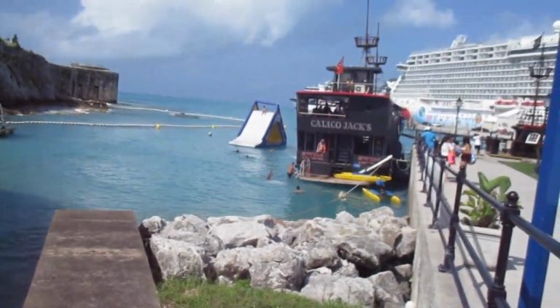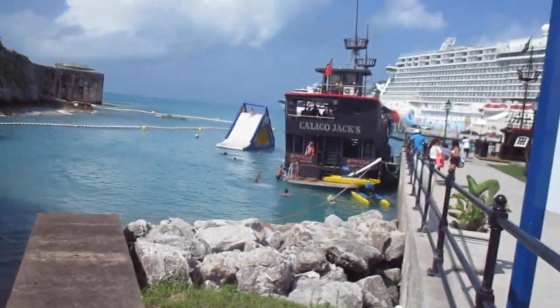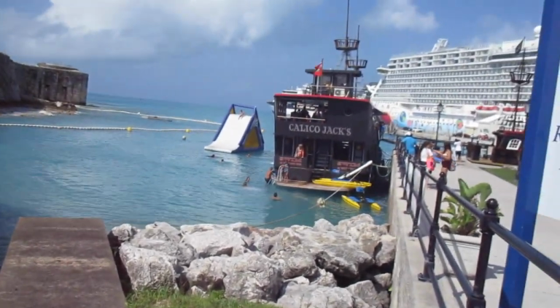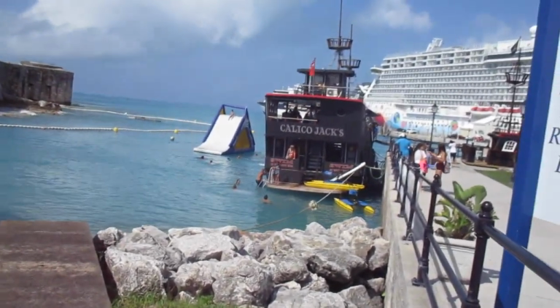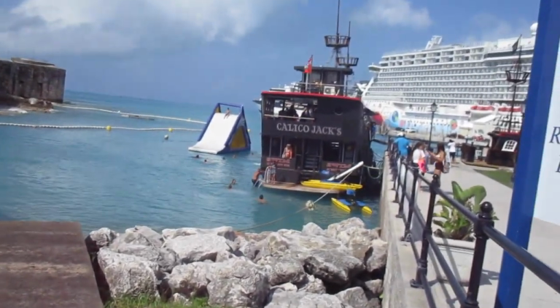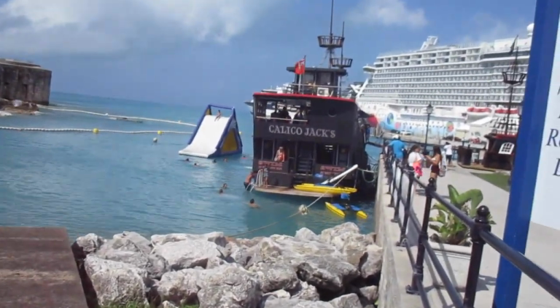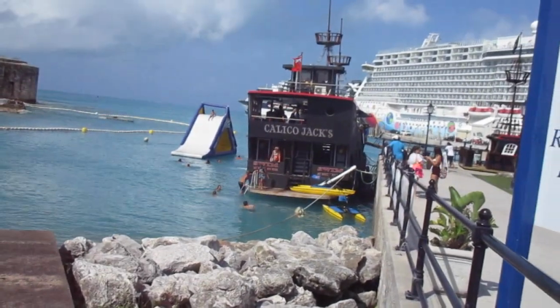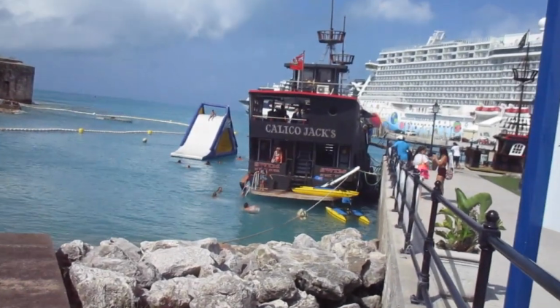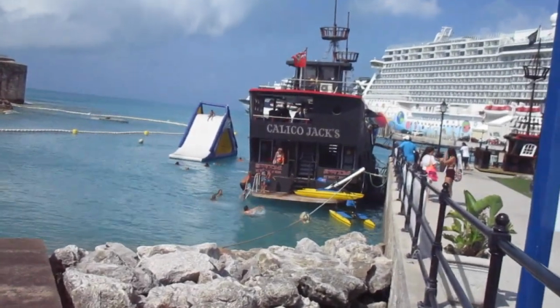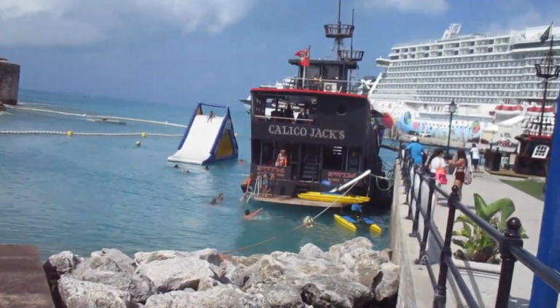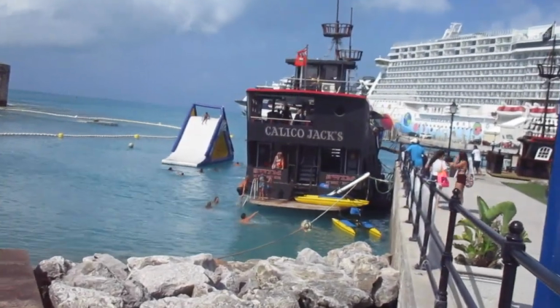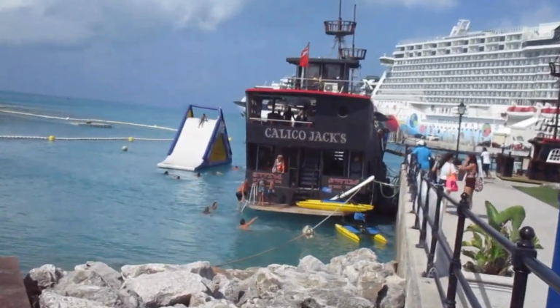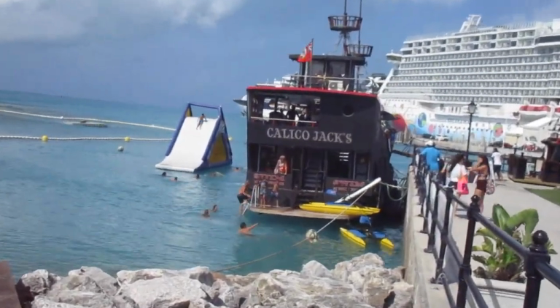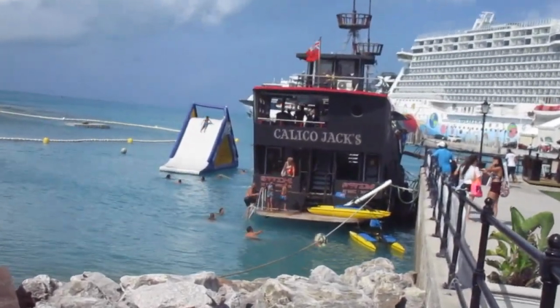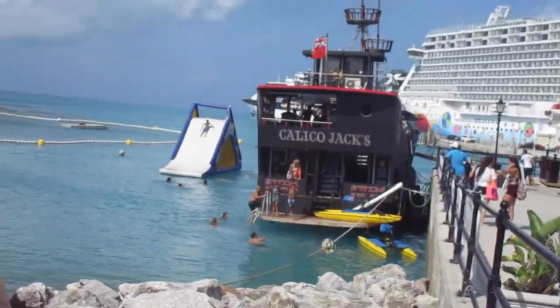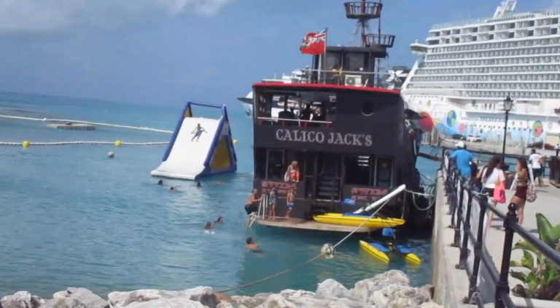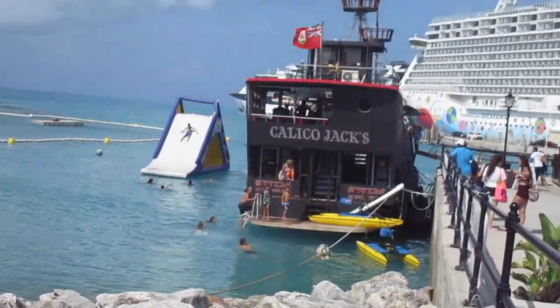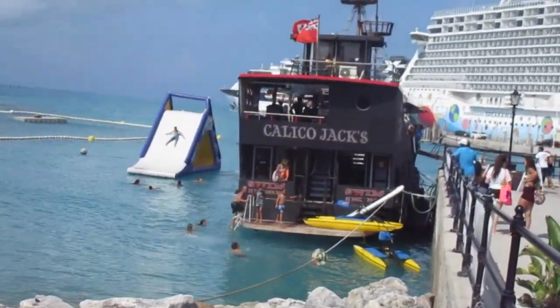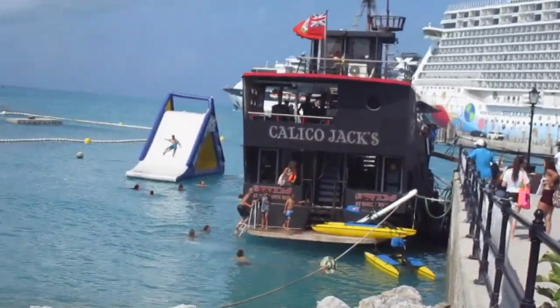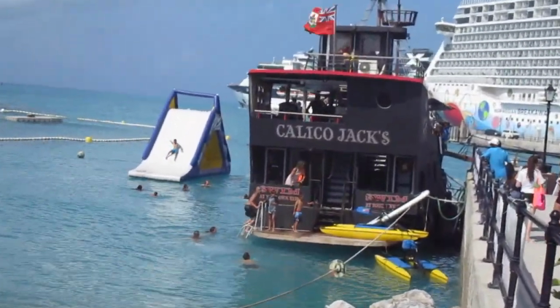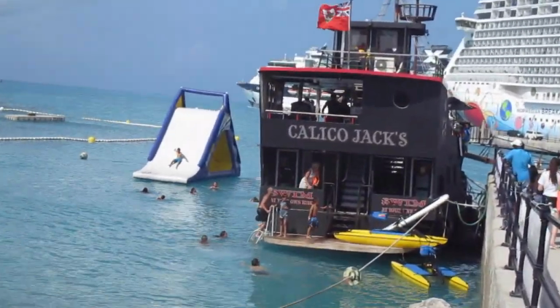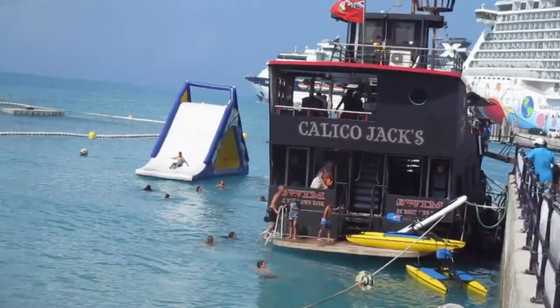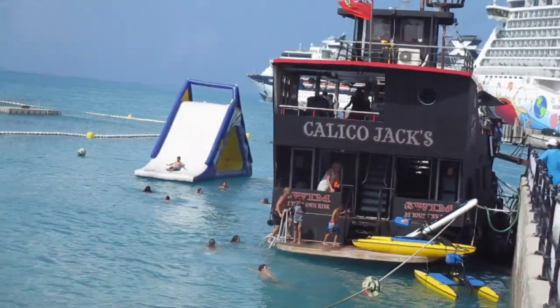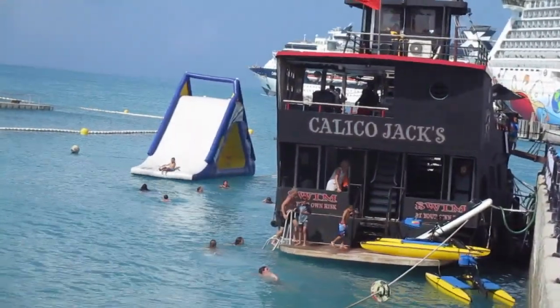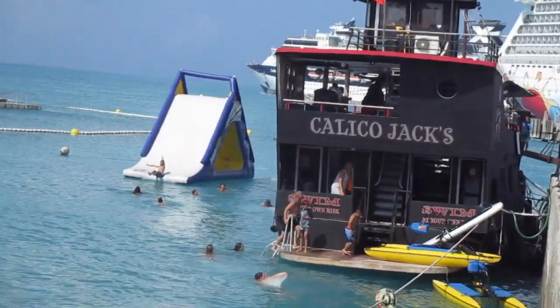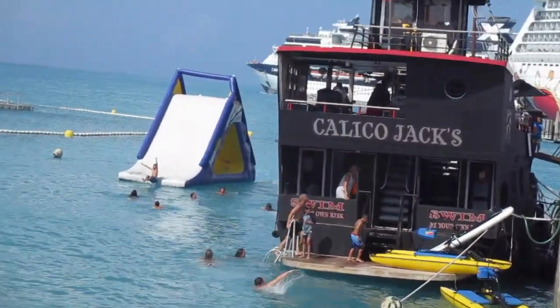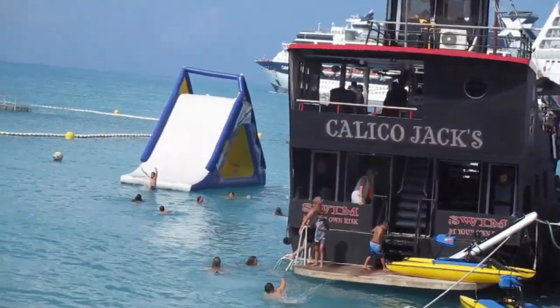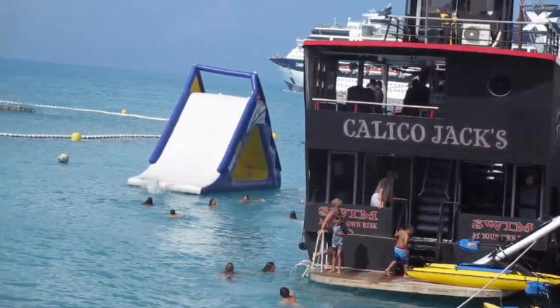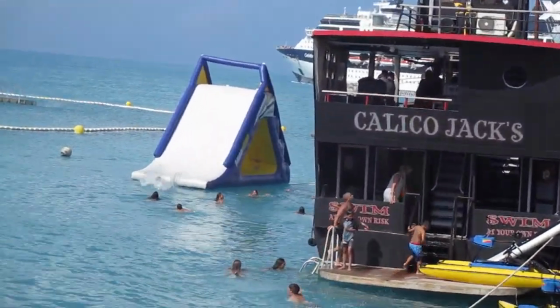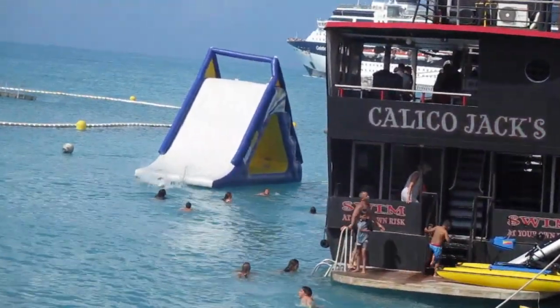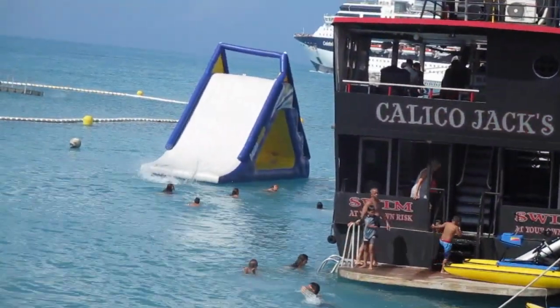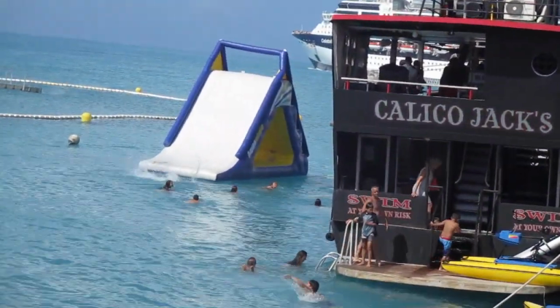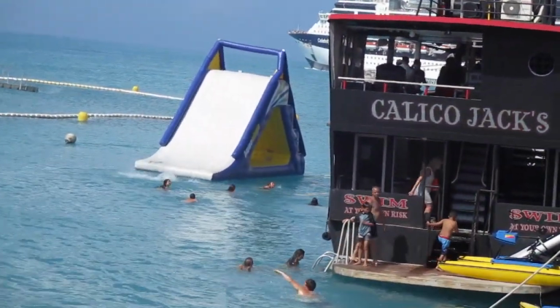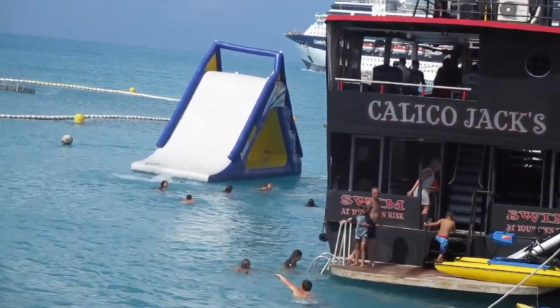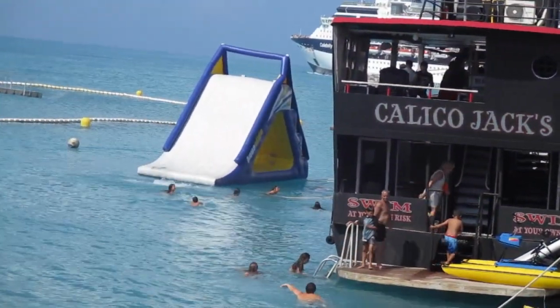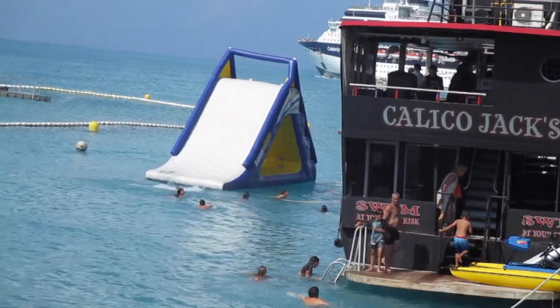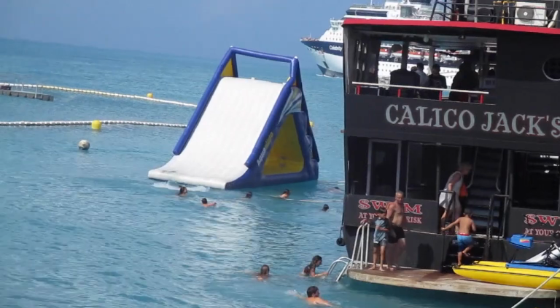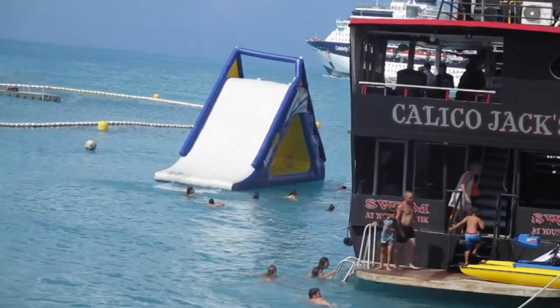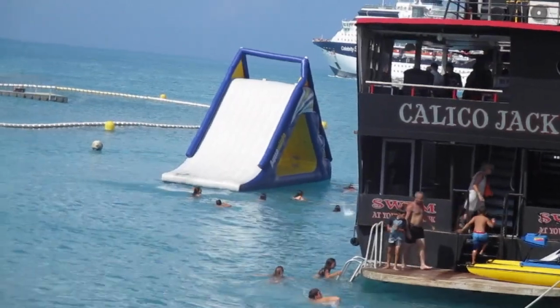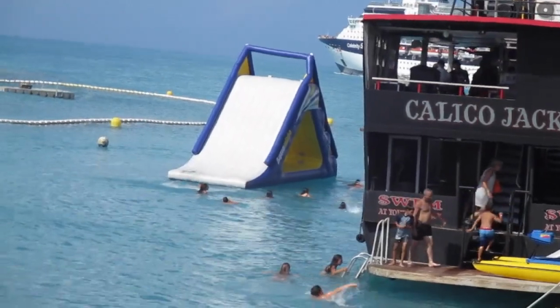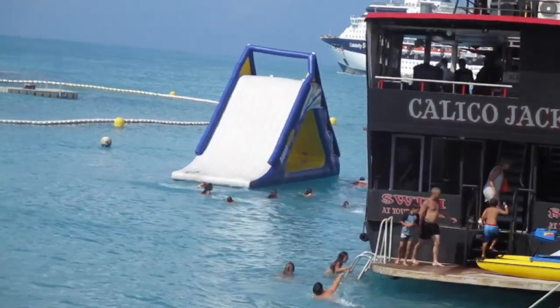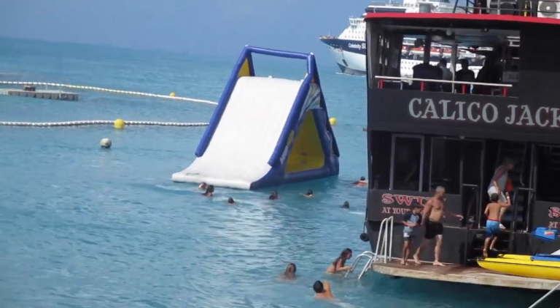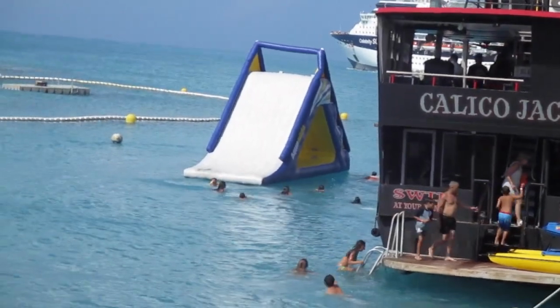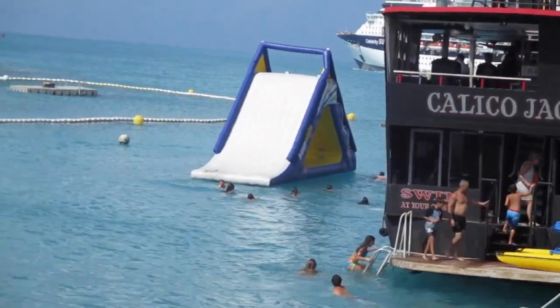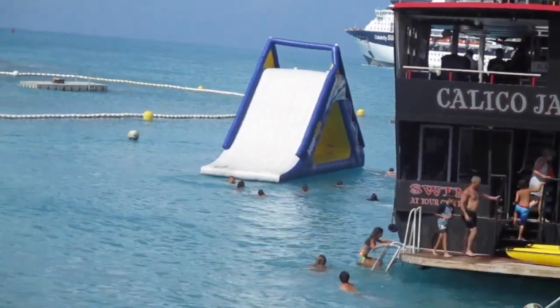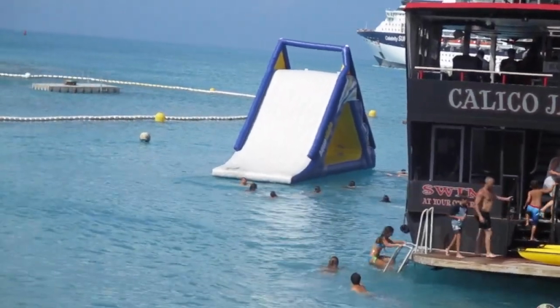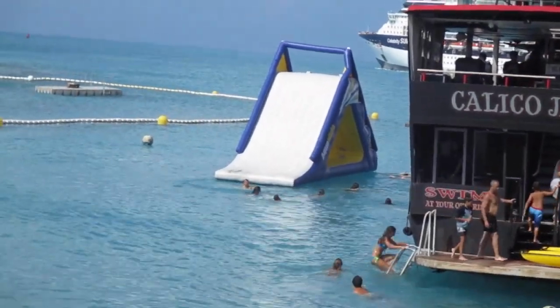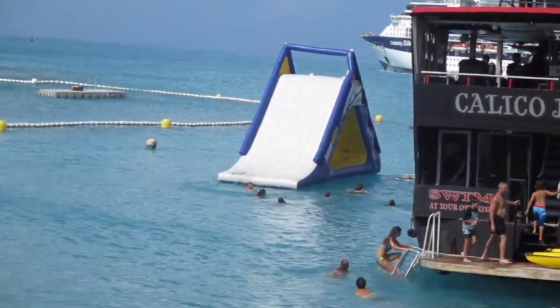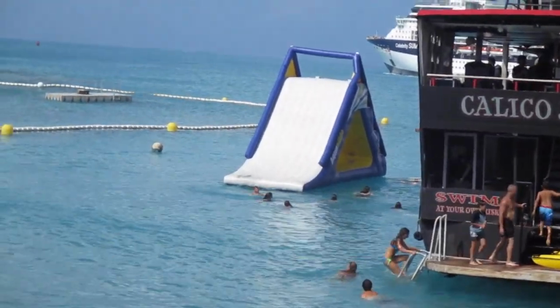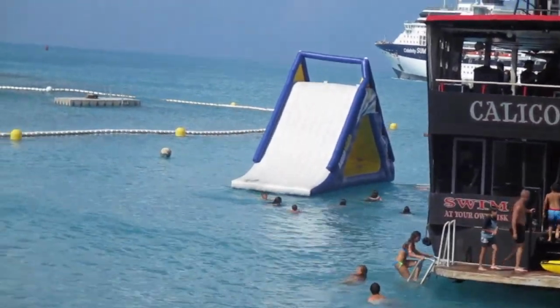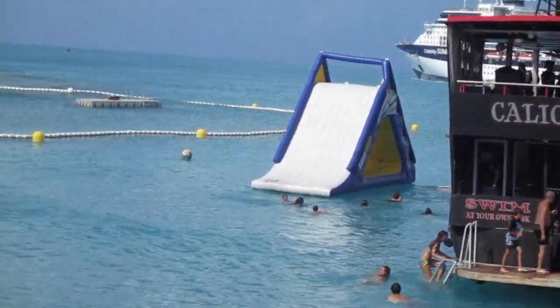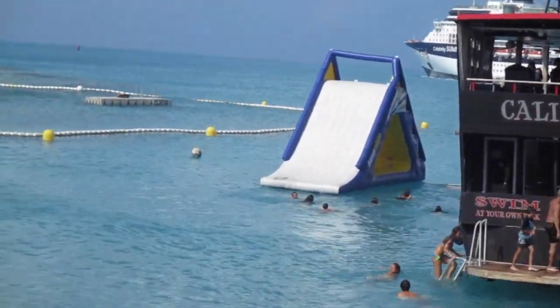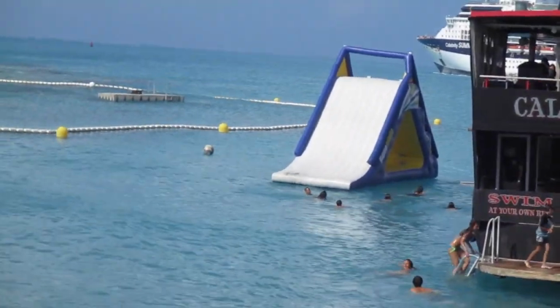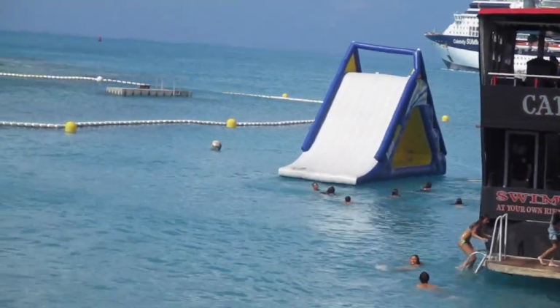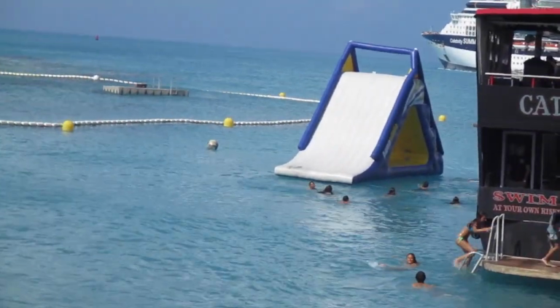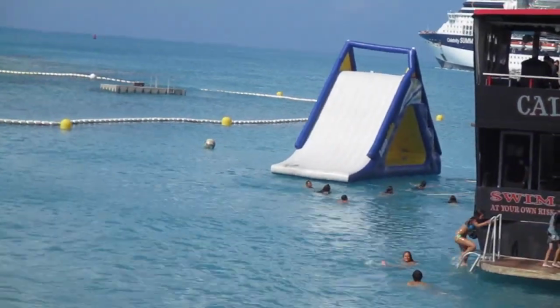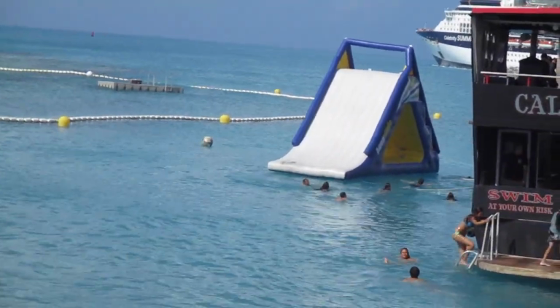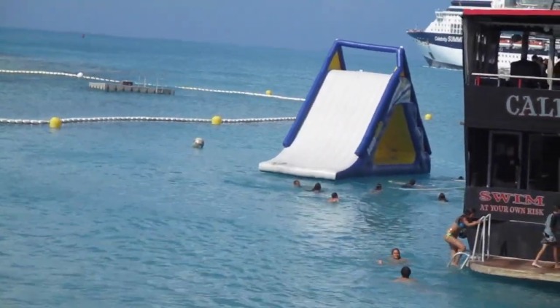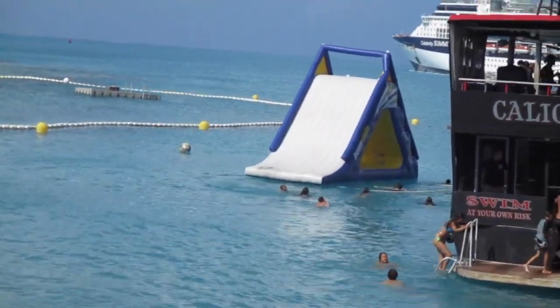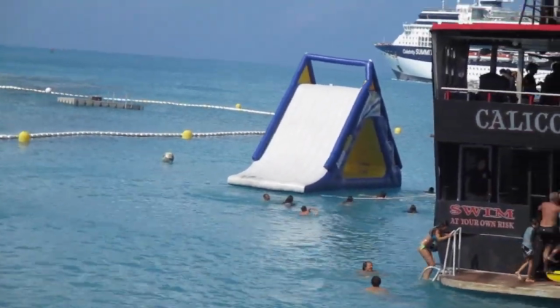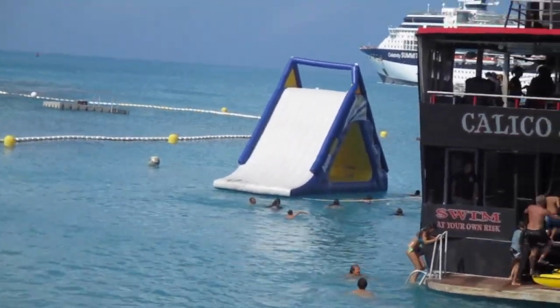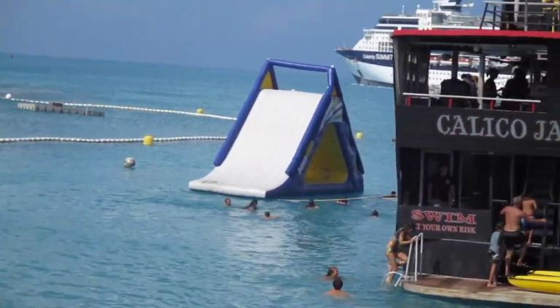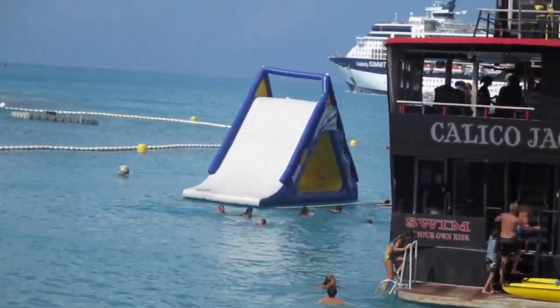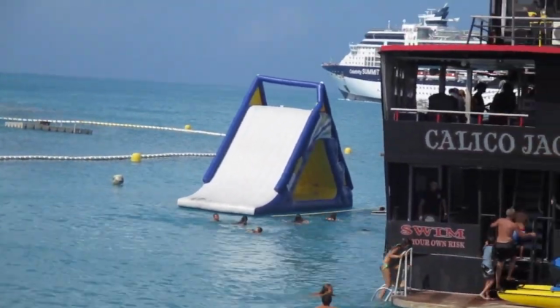Also visible in the background, the Celebrity Summit is sailing out of port, headed back home to New Jersey.